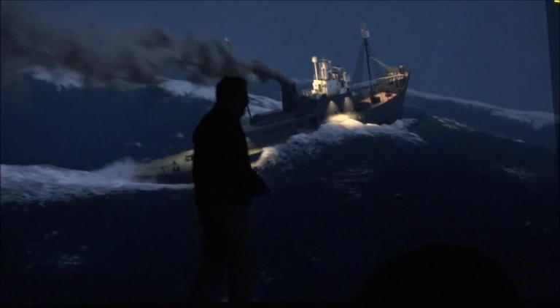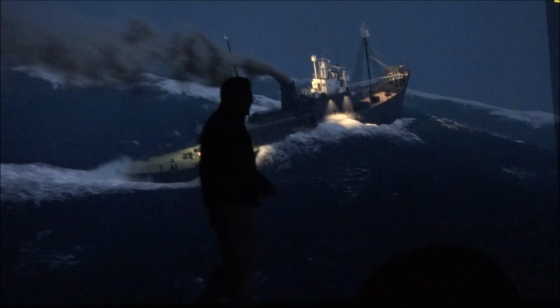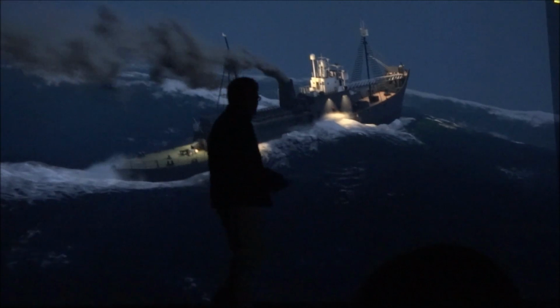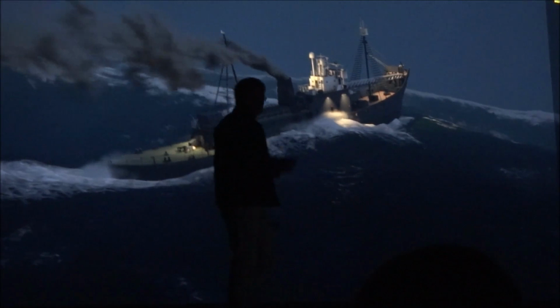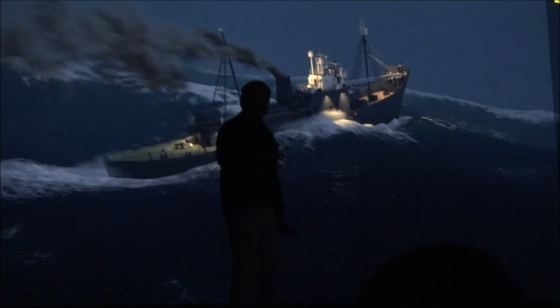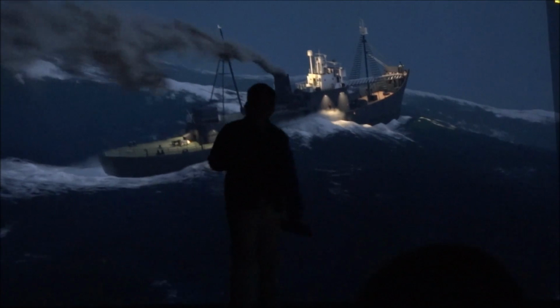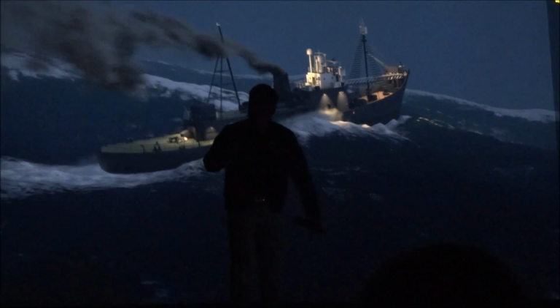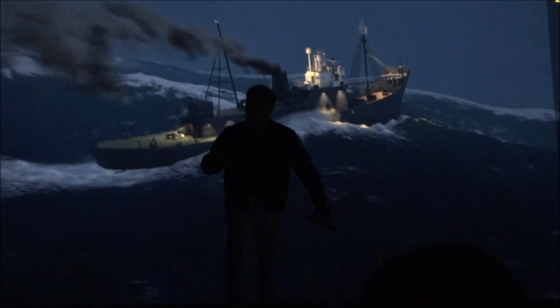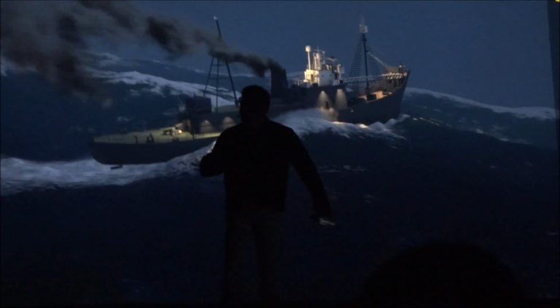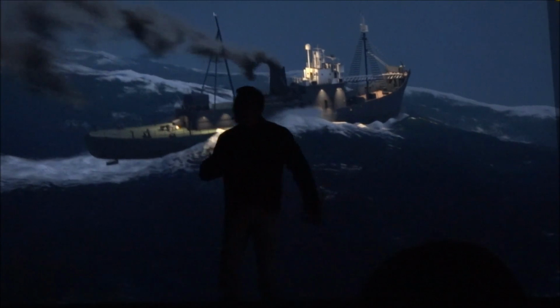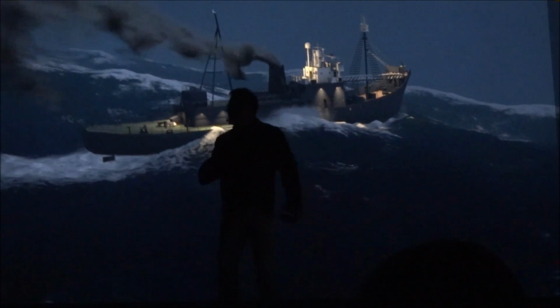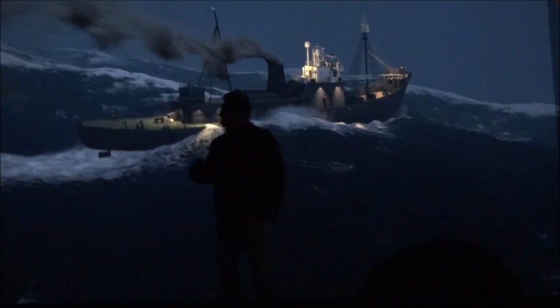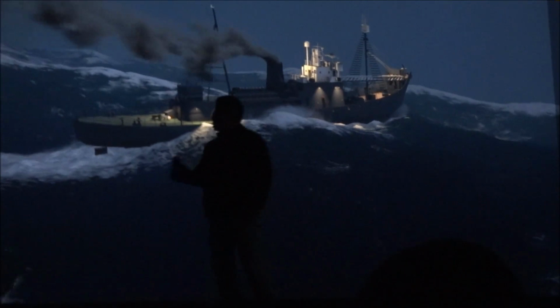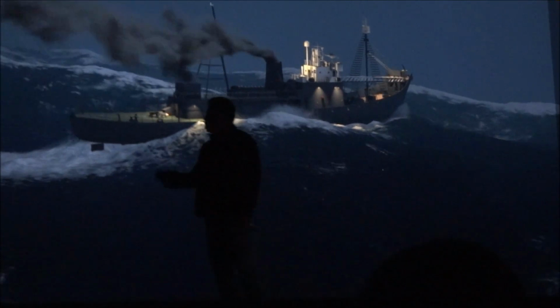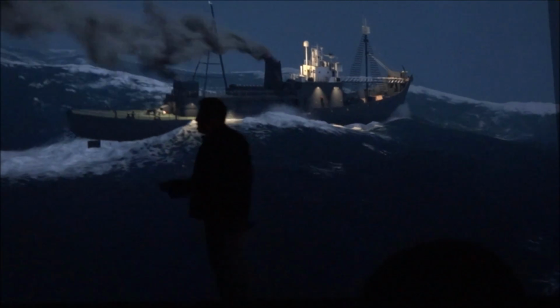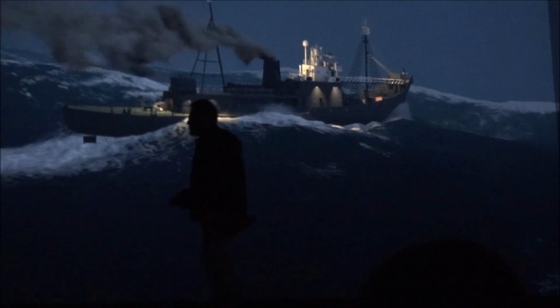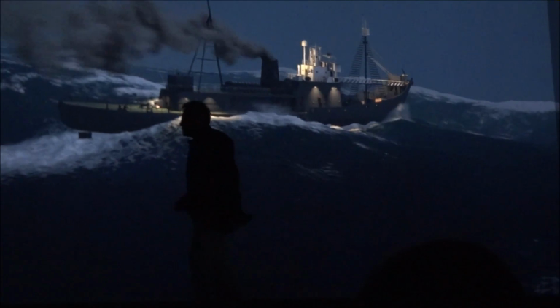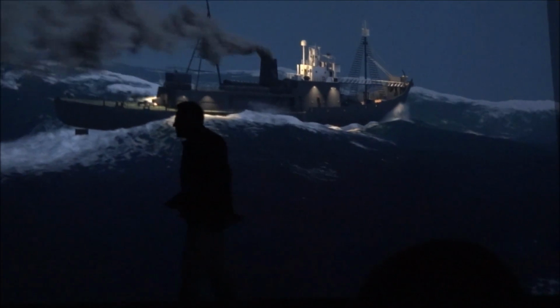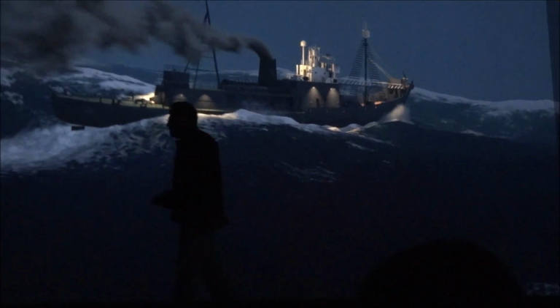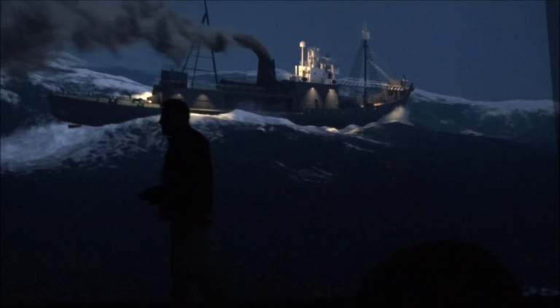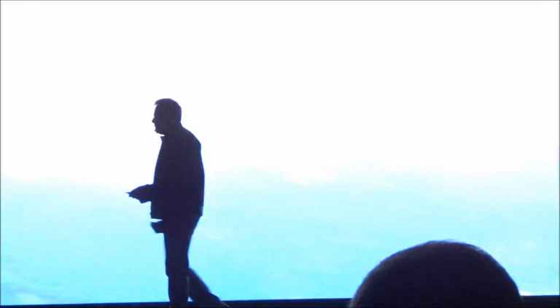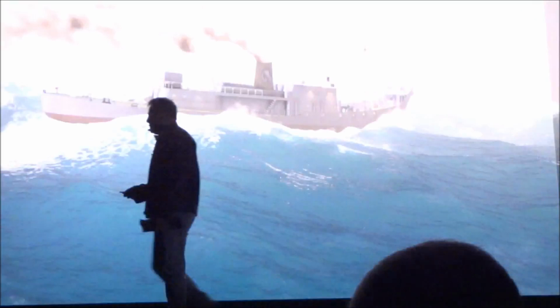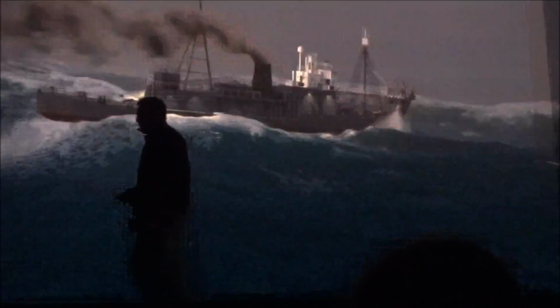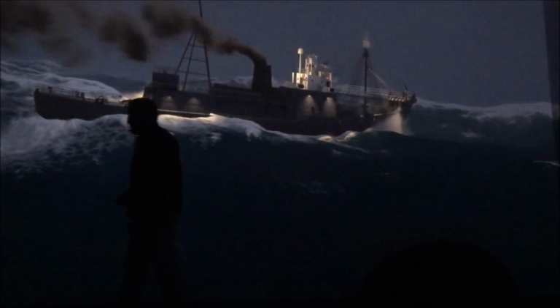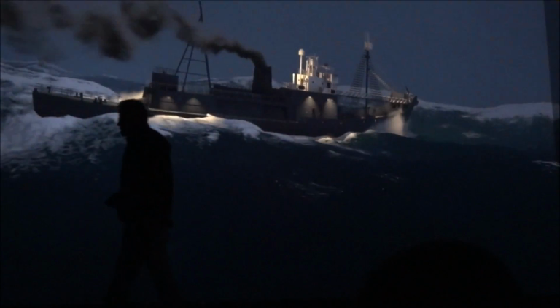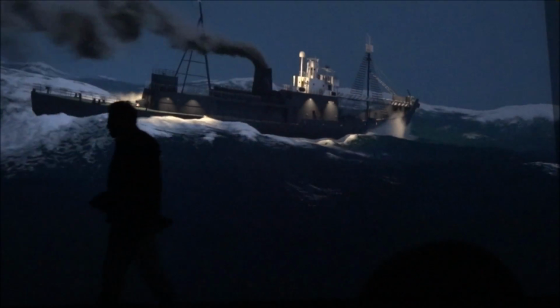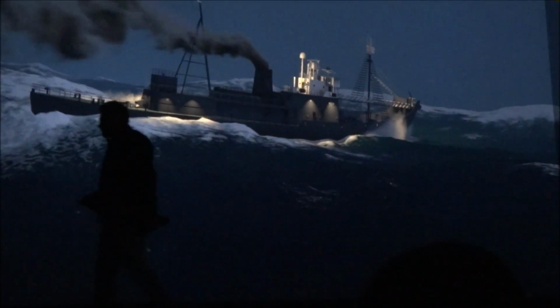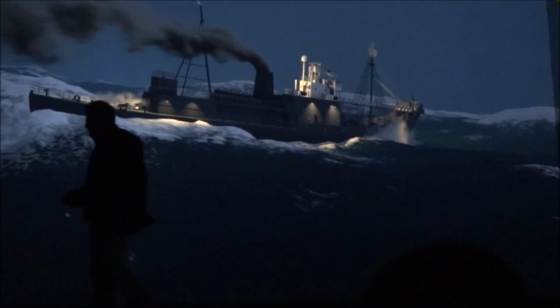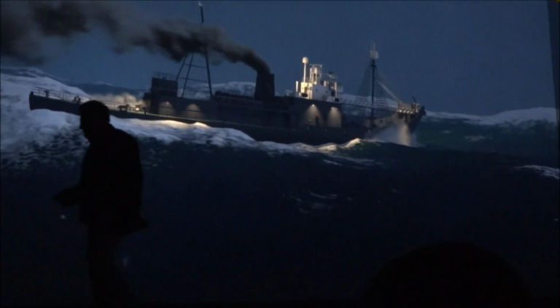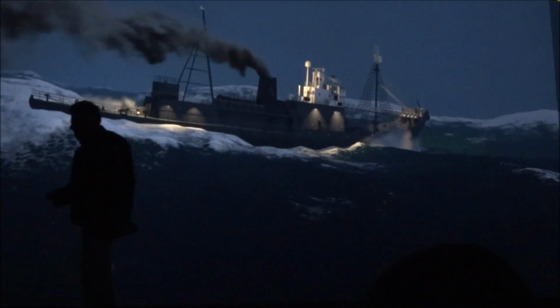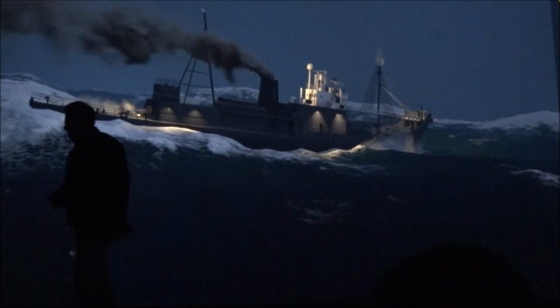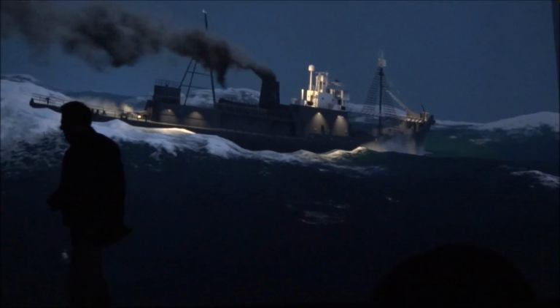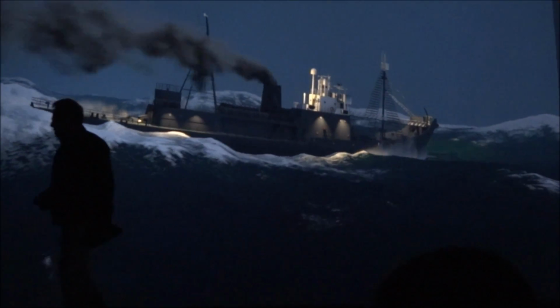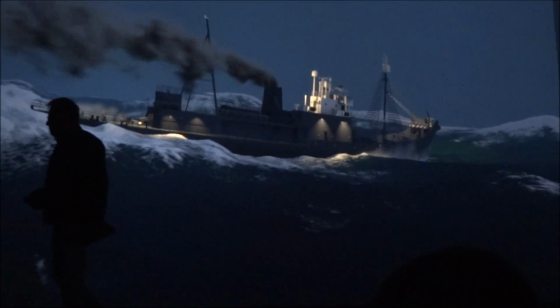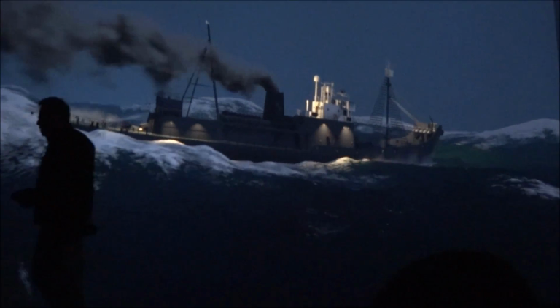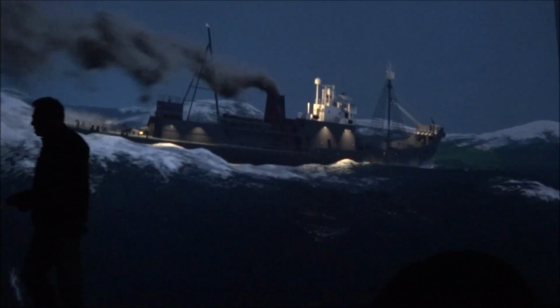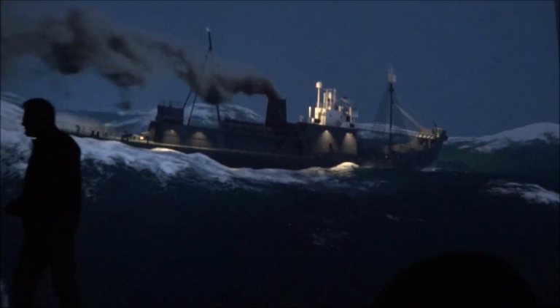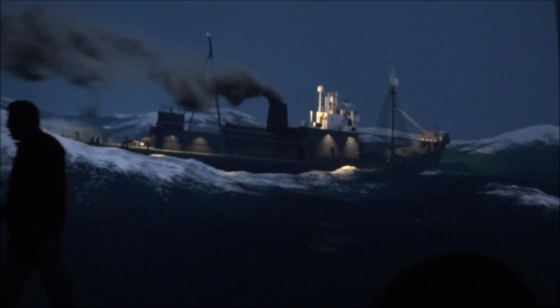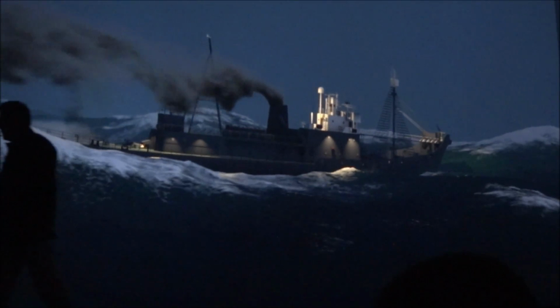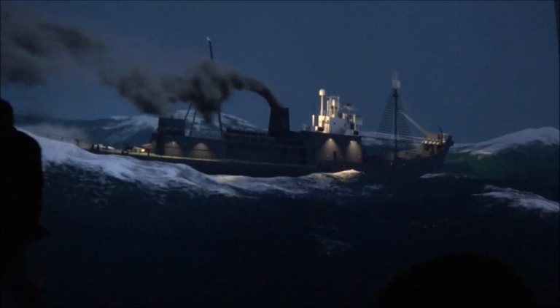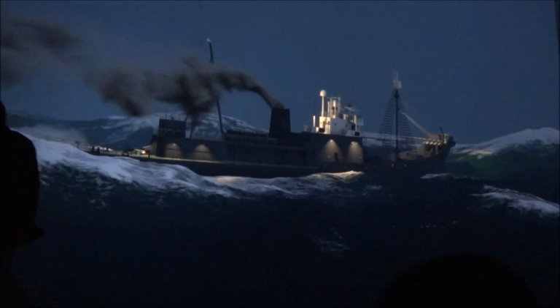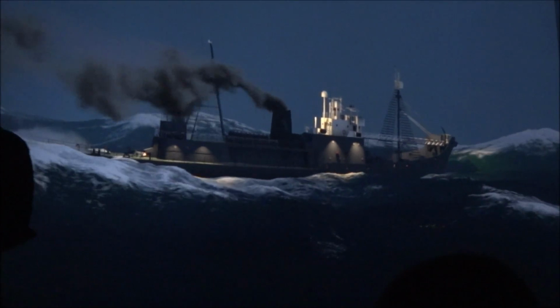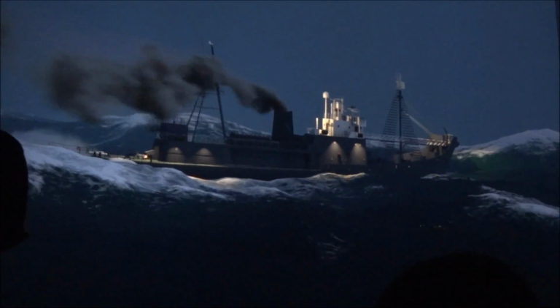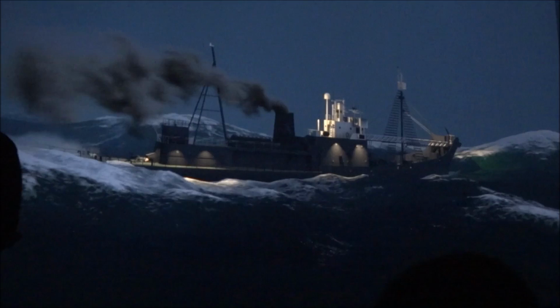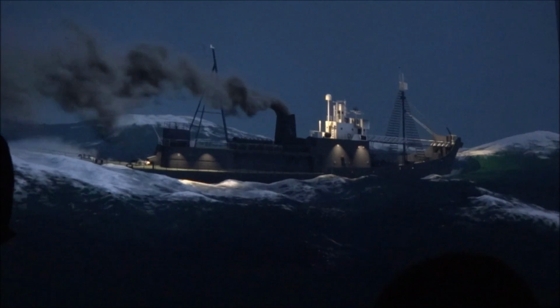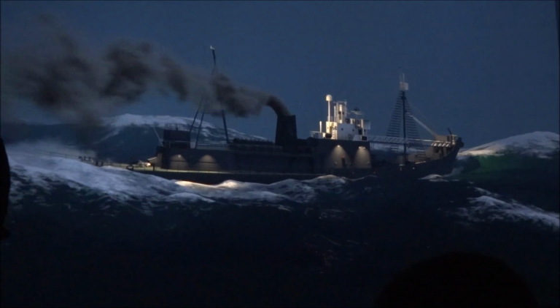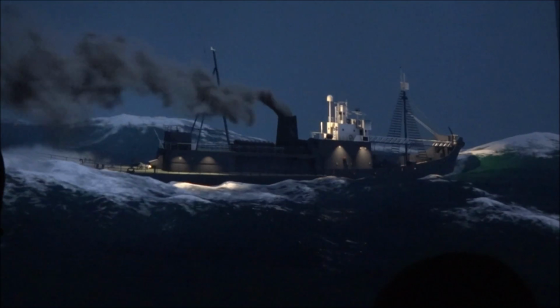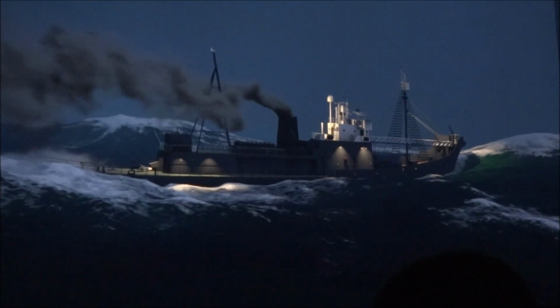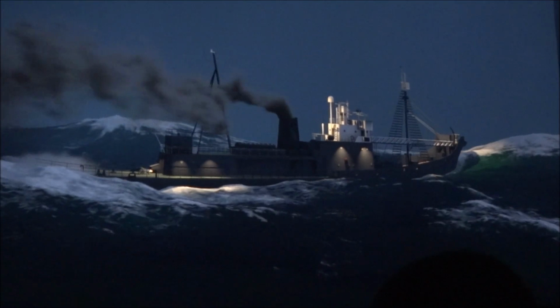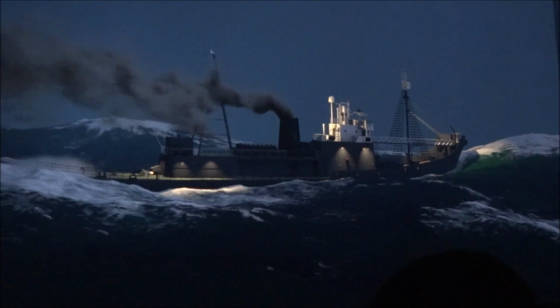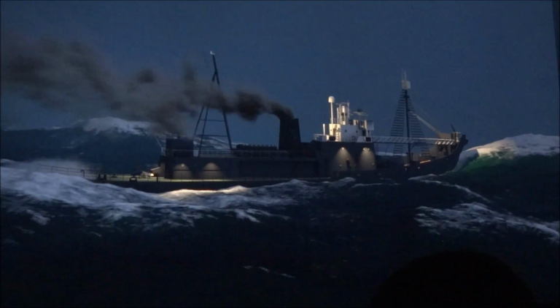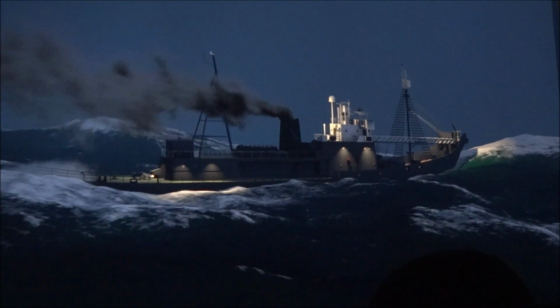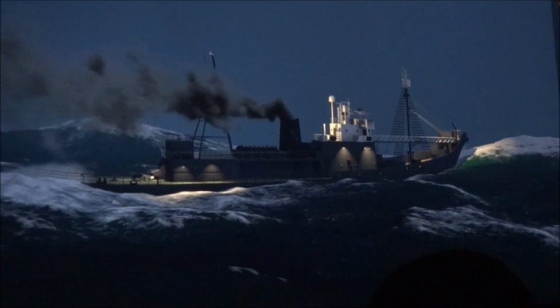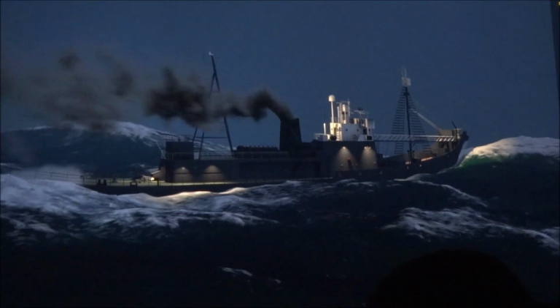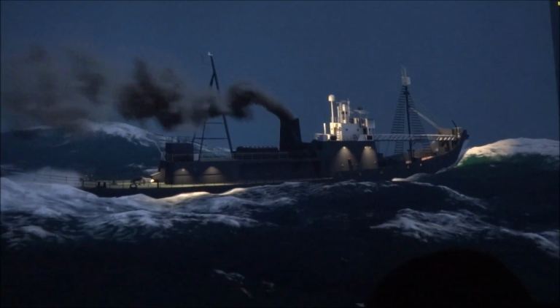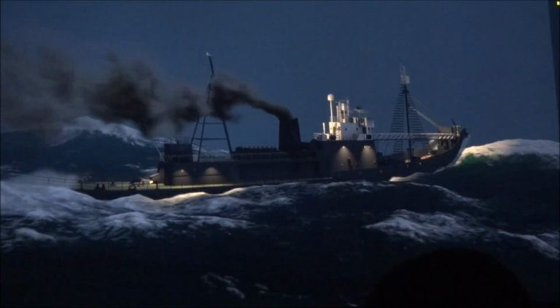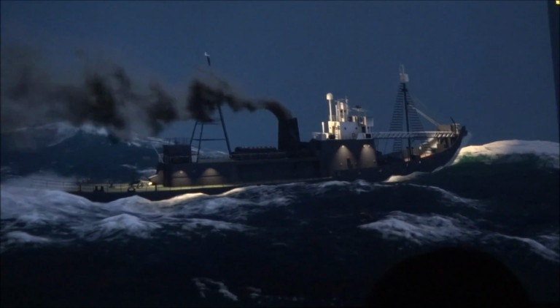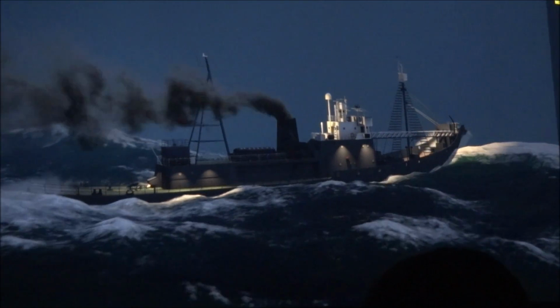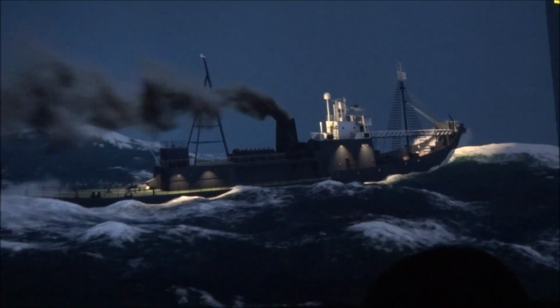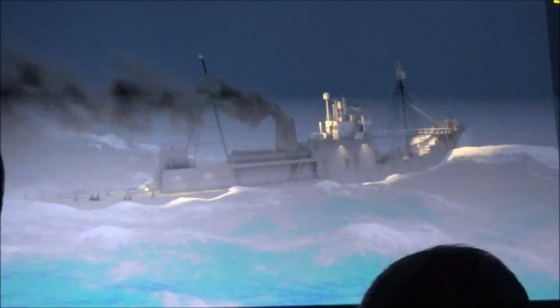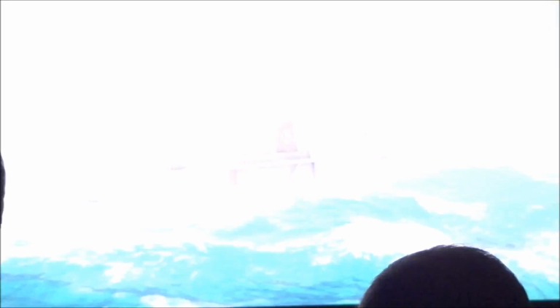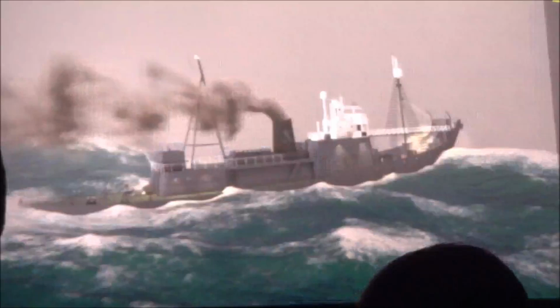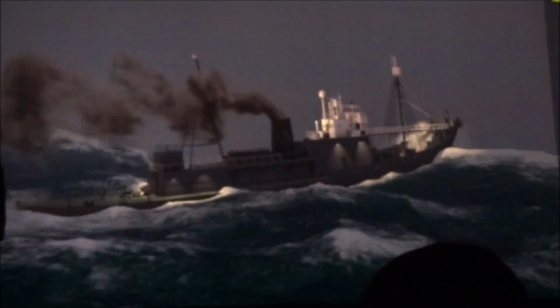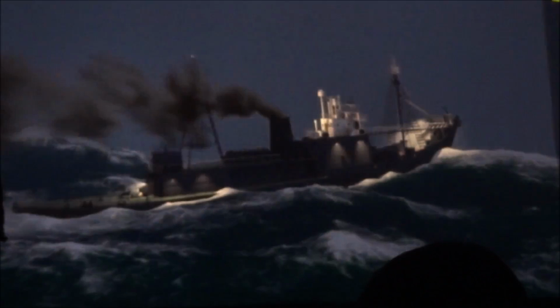Ladies and gentlemen, this is the world's first real-time ocean simulator. Good job, Jim.